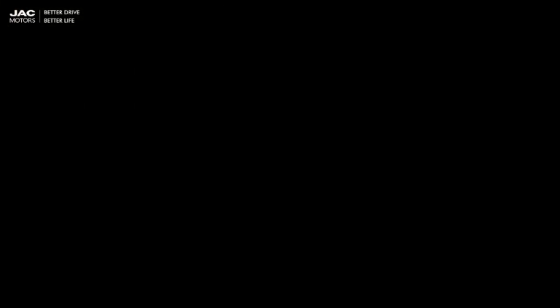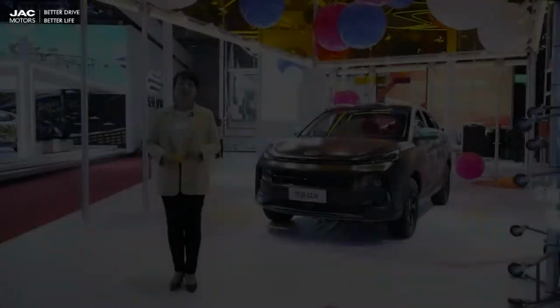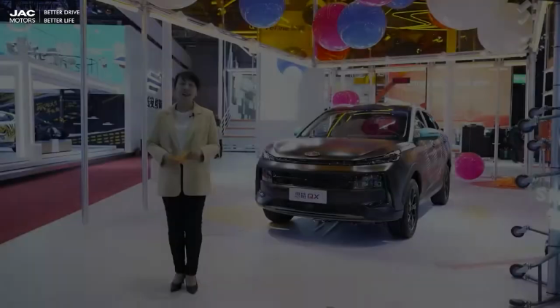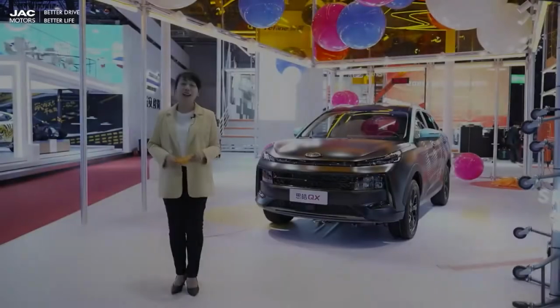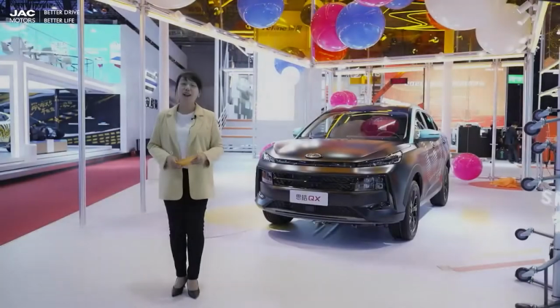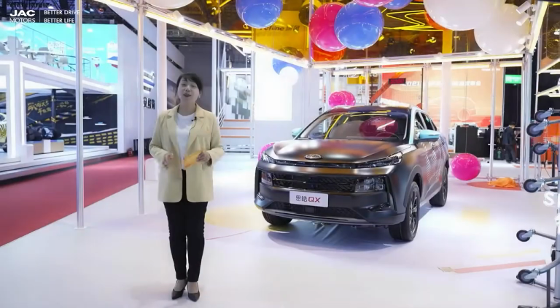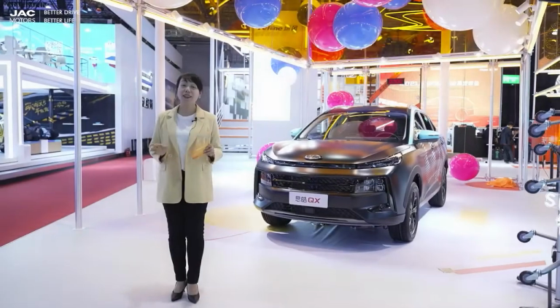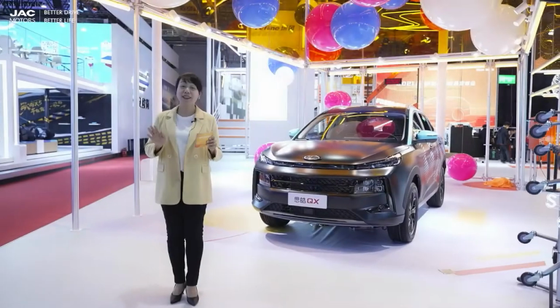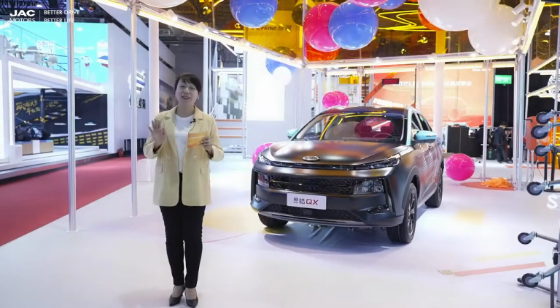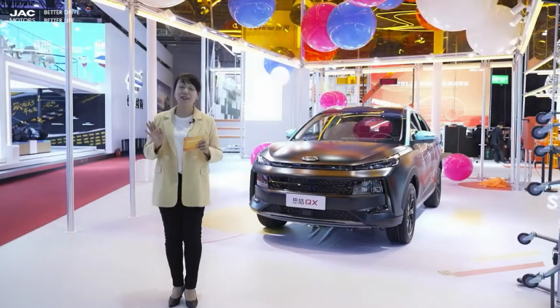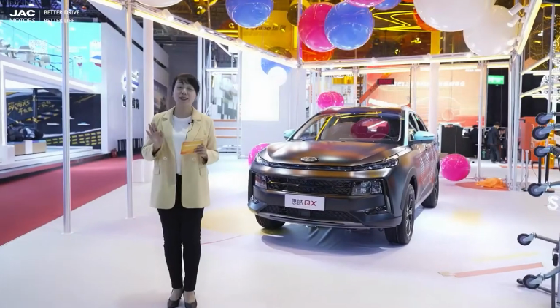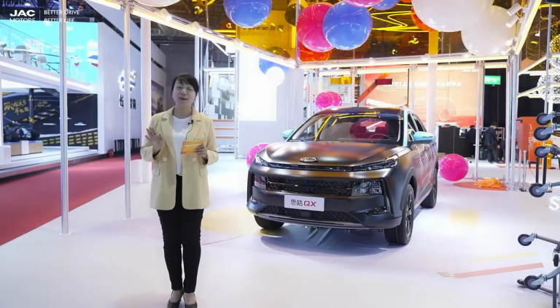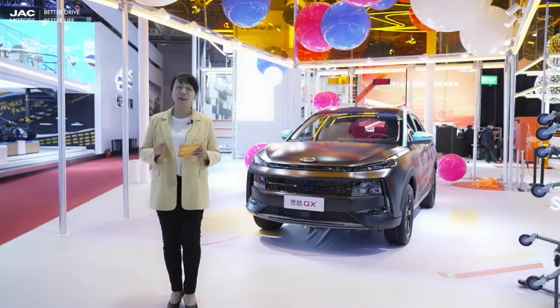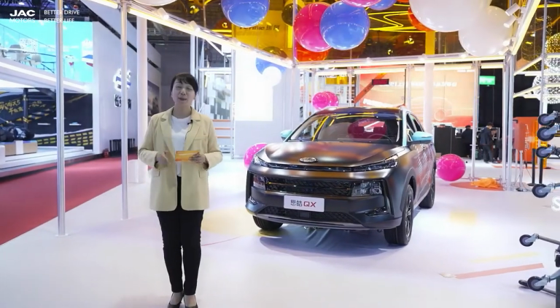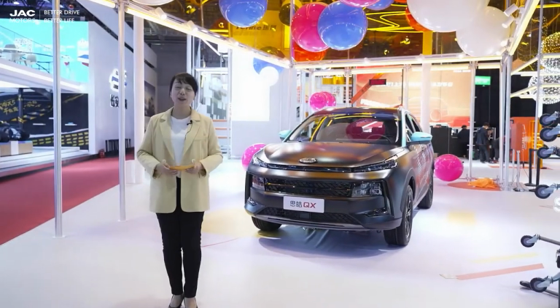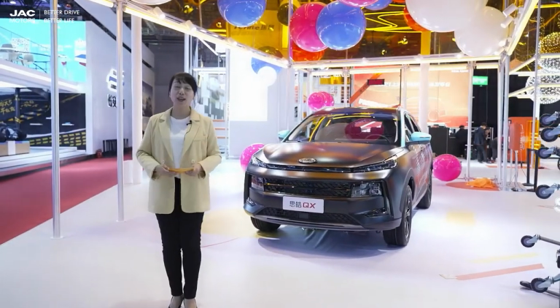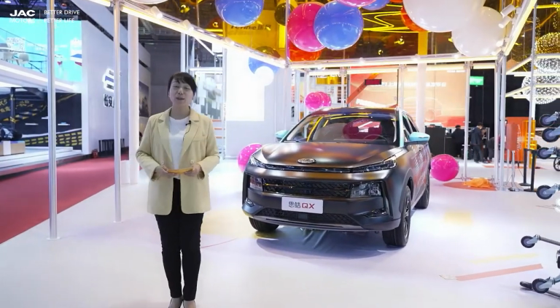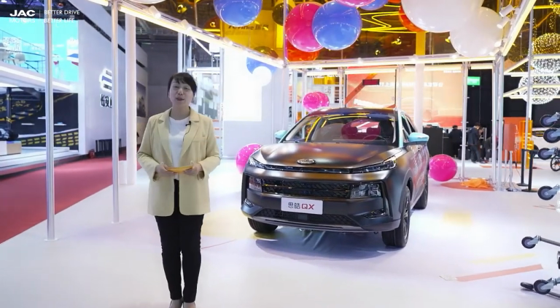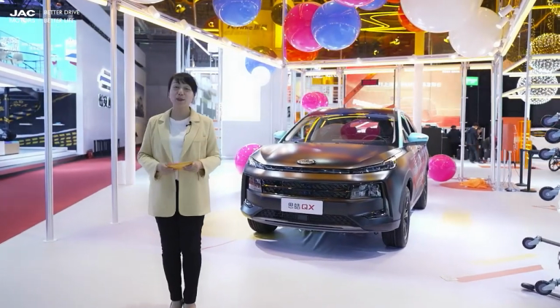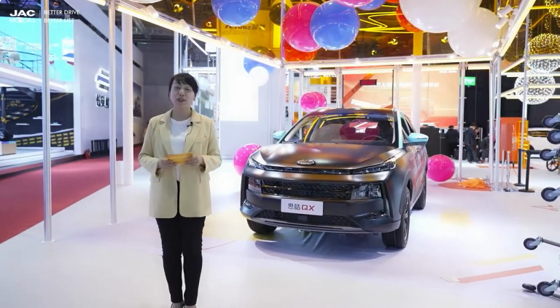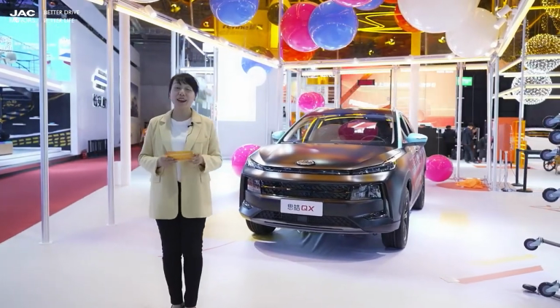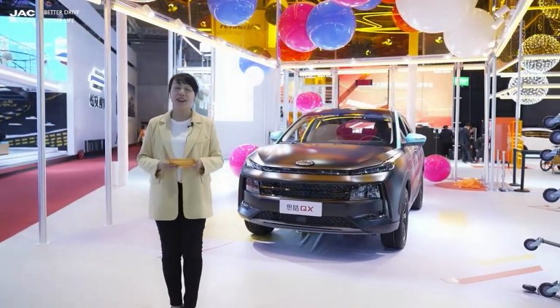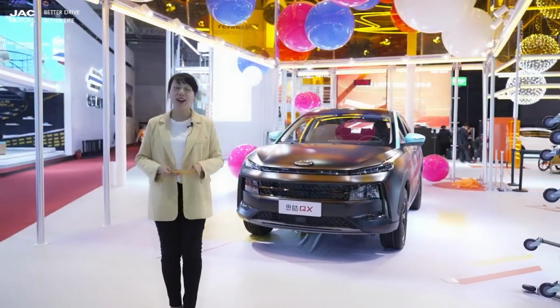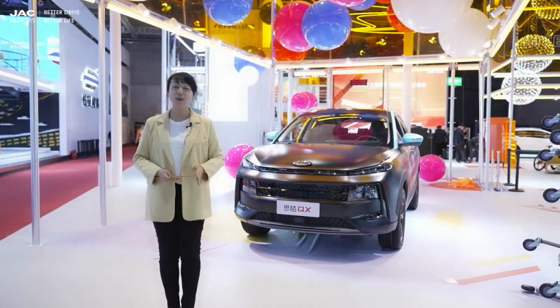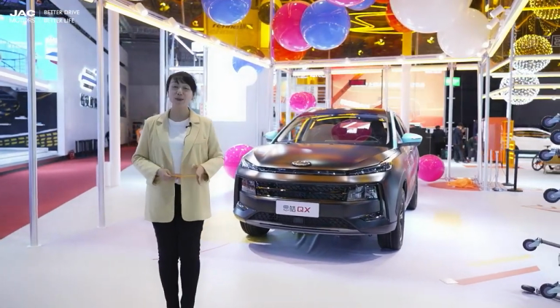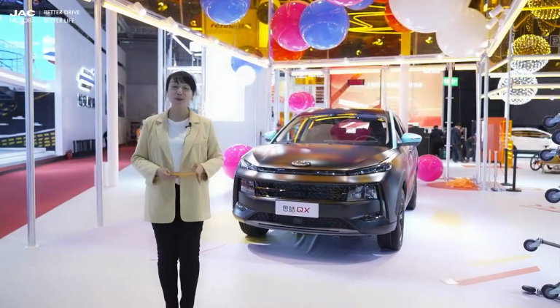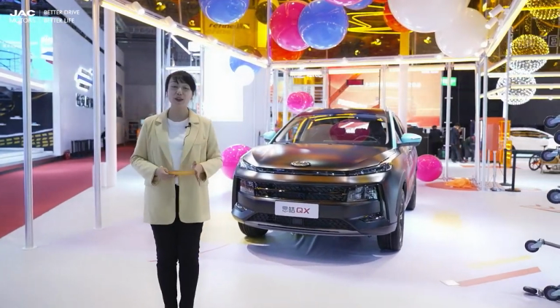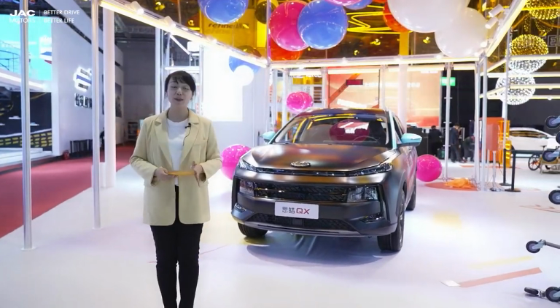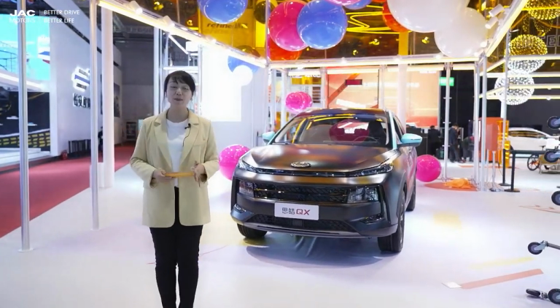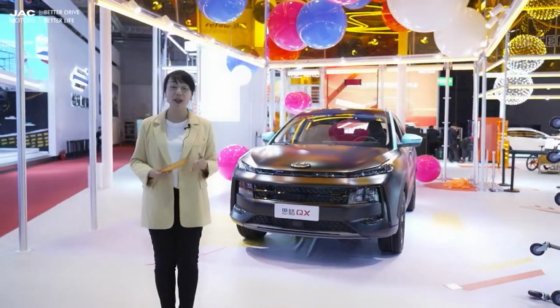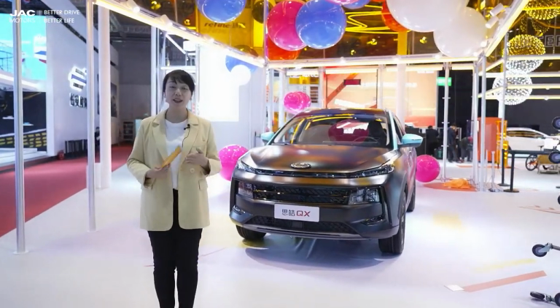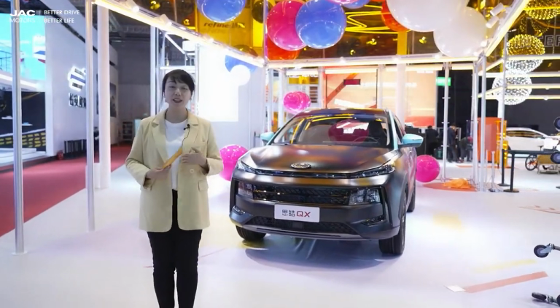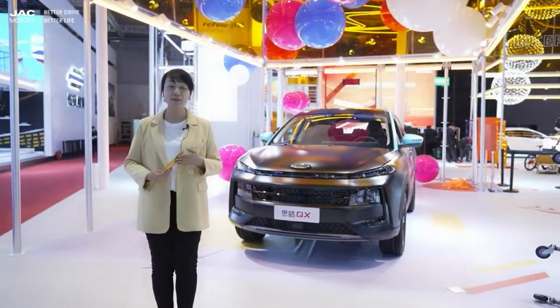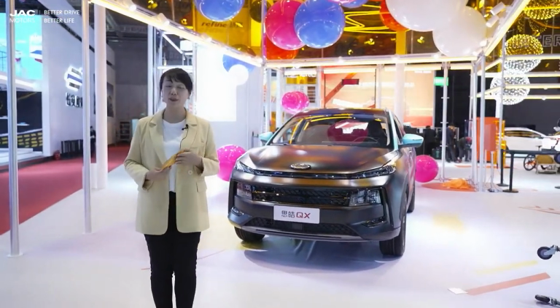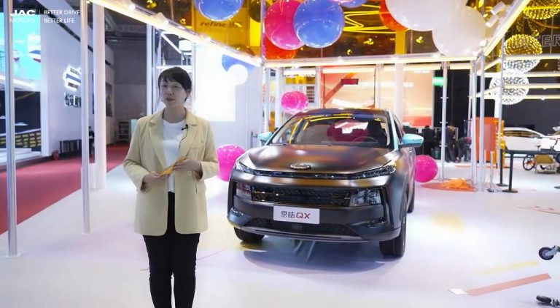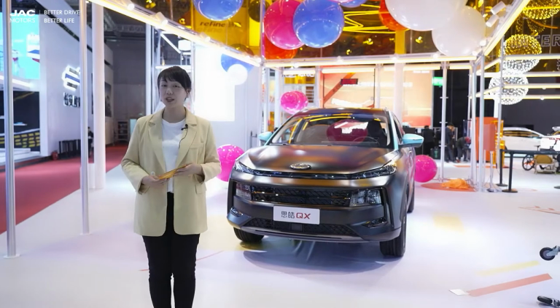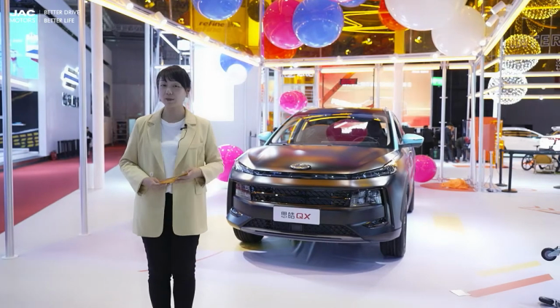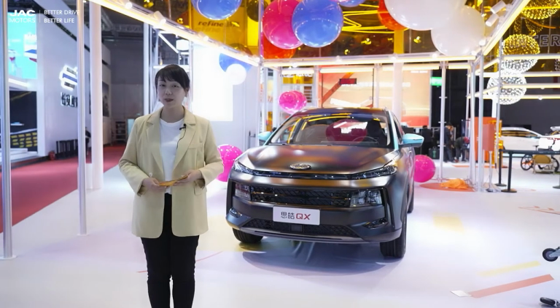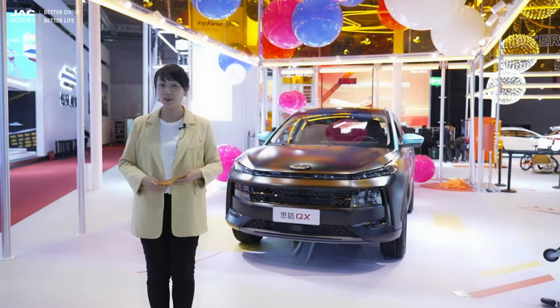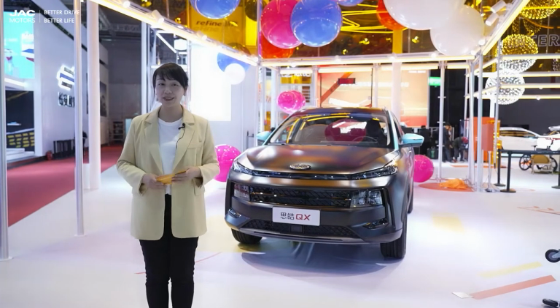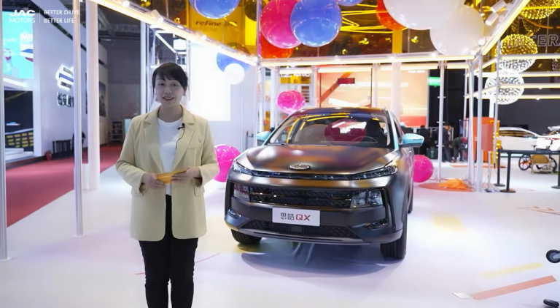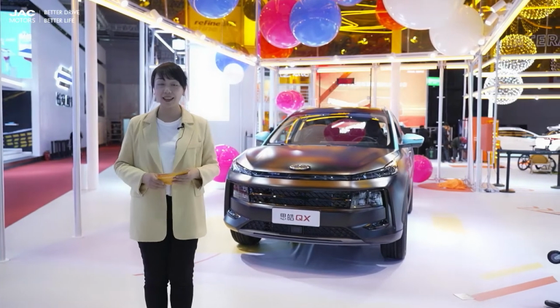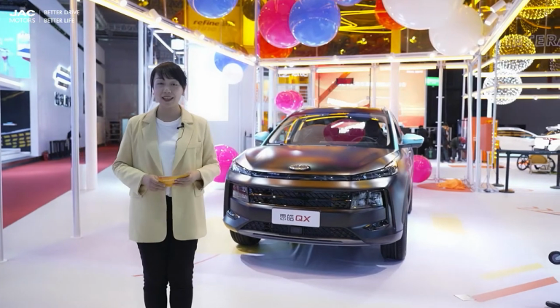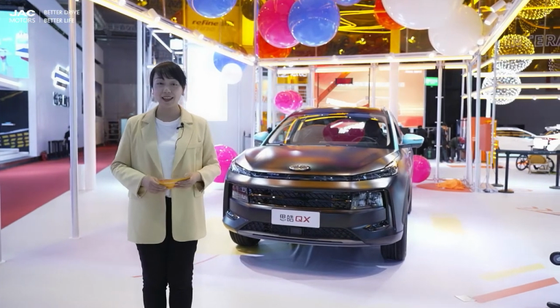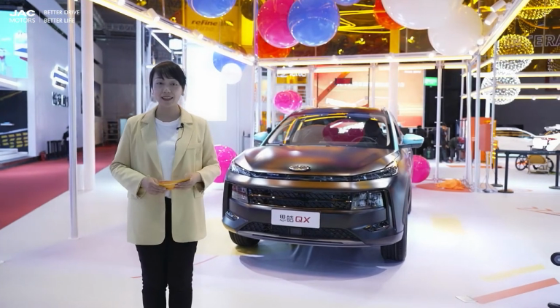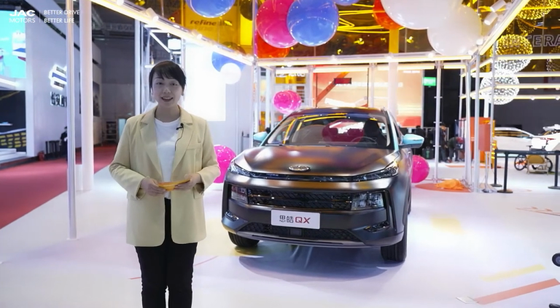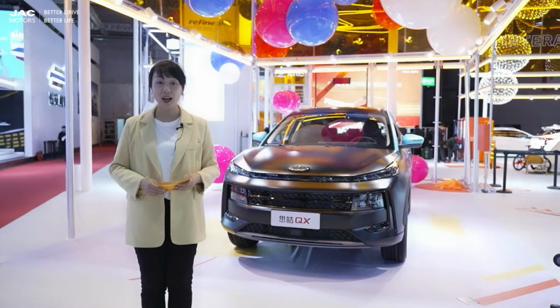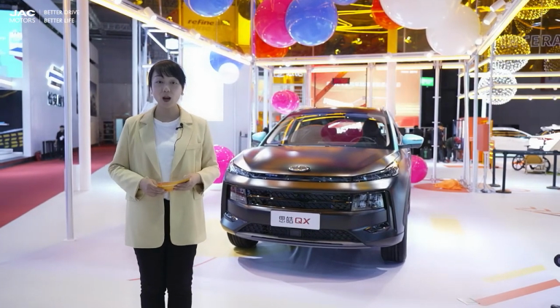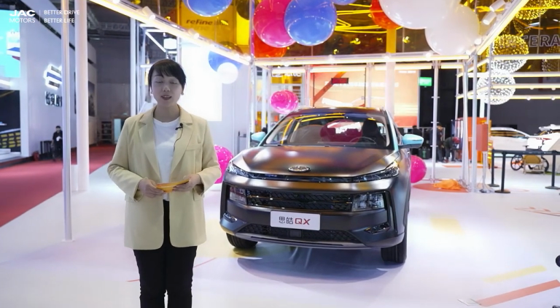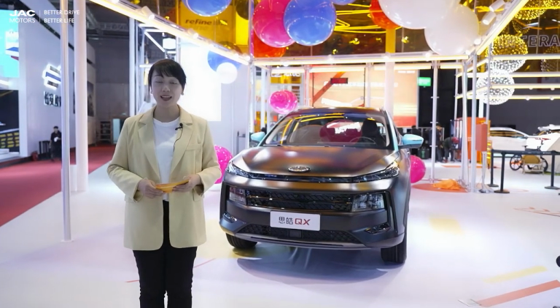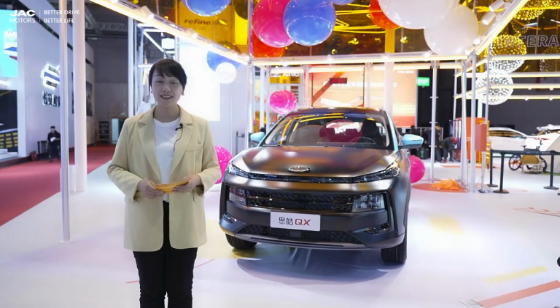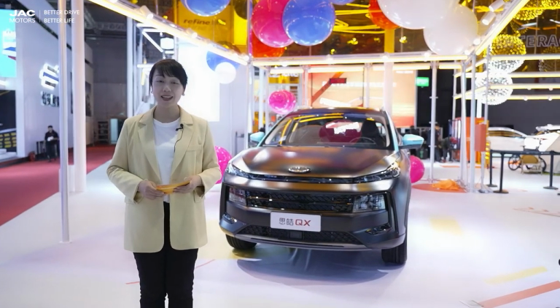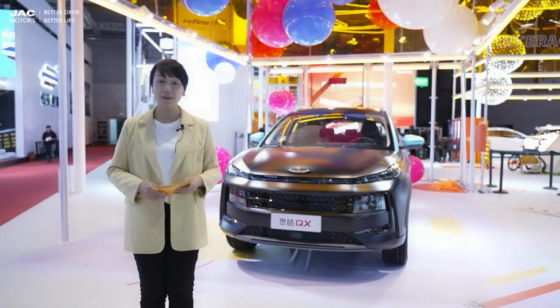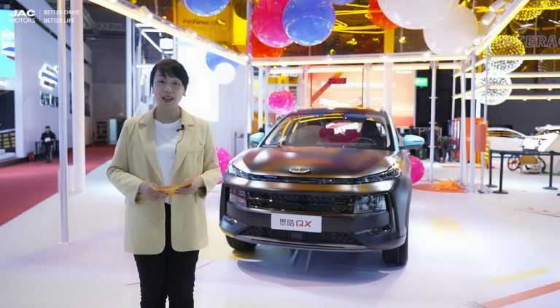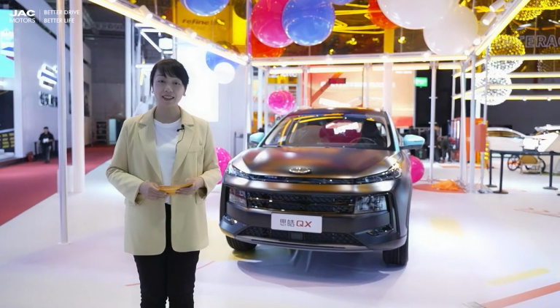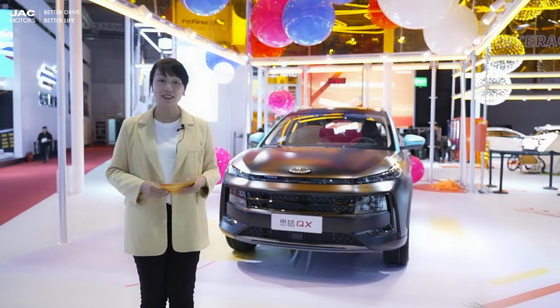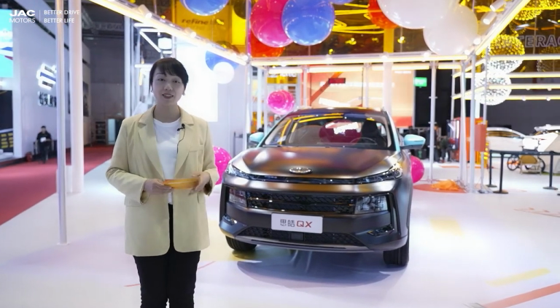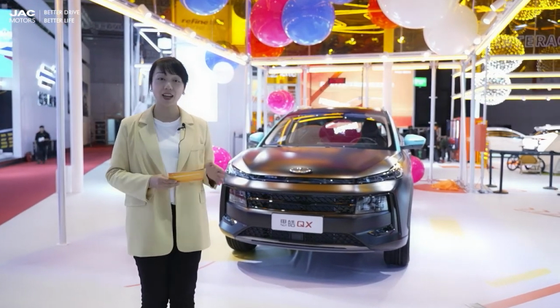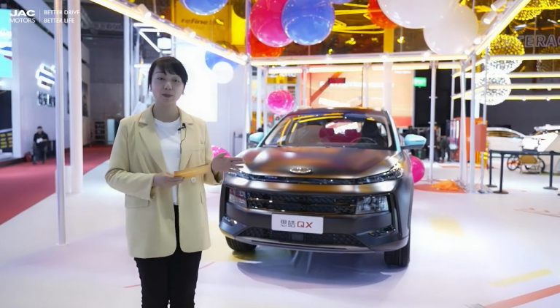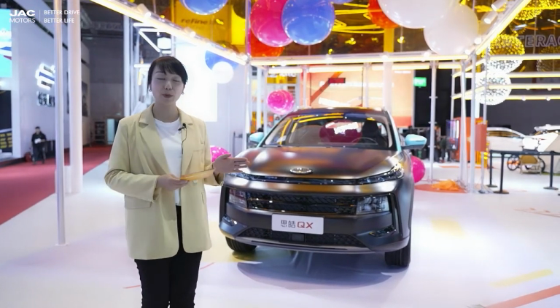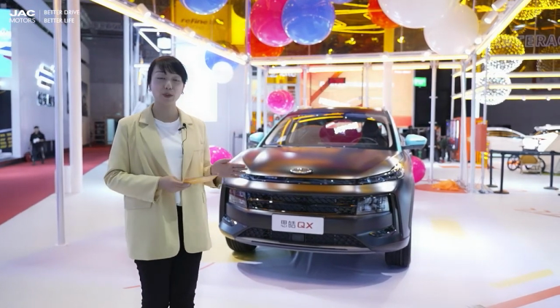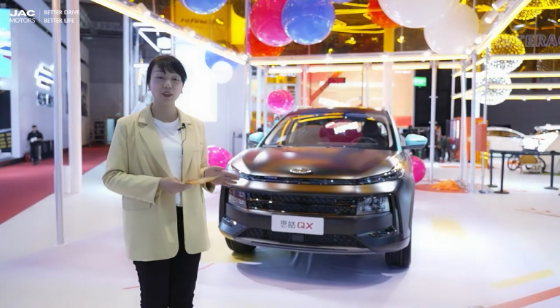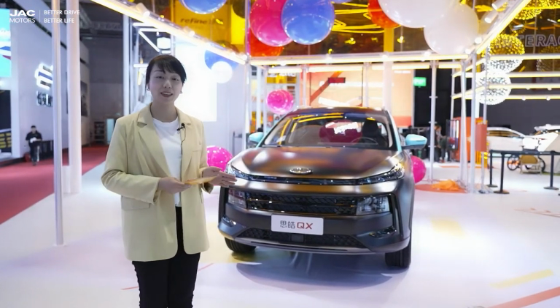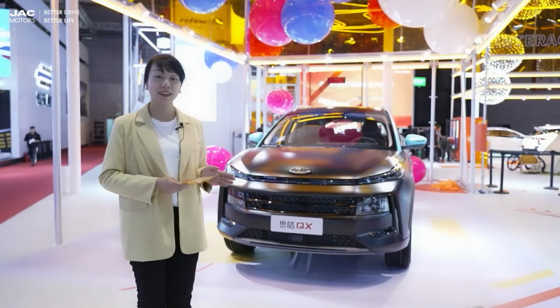Hello ladies and gentlemen, welcome to Shanghai Auto Show. I'm Patty from JAC Motors. Now I'm standing at the JAC booth.